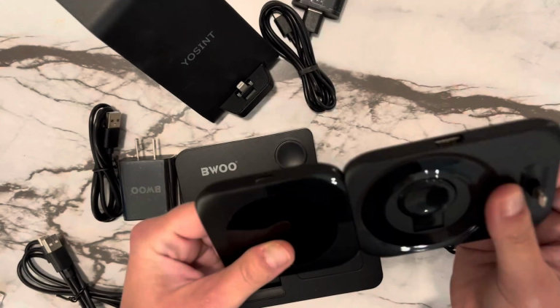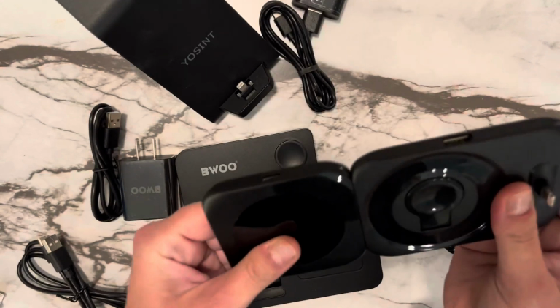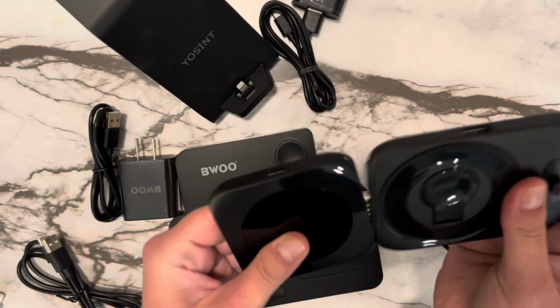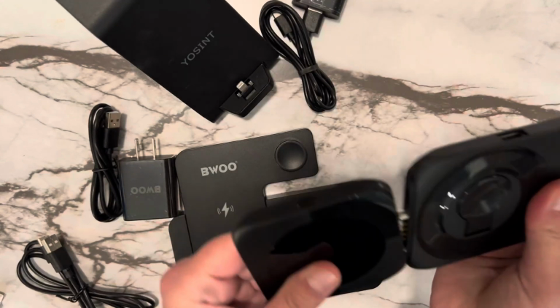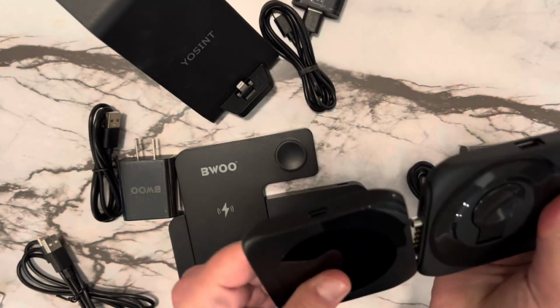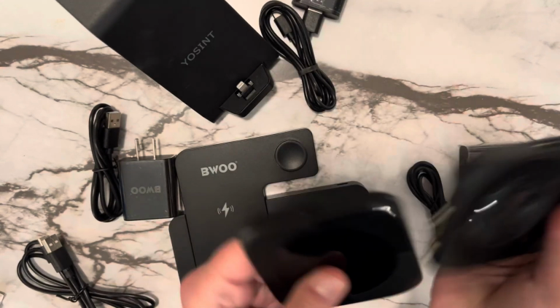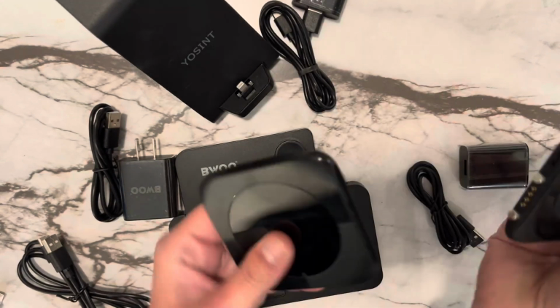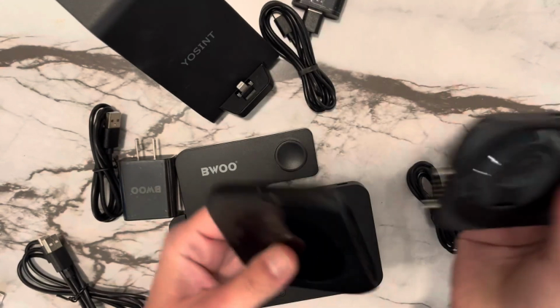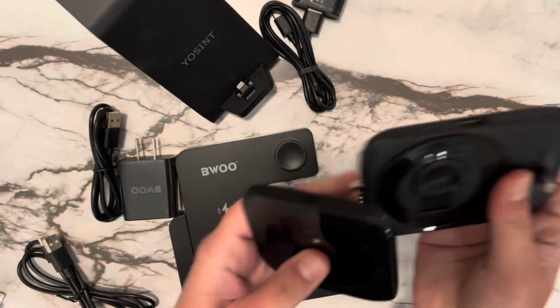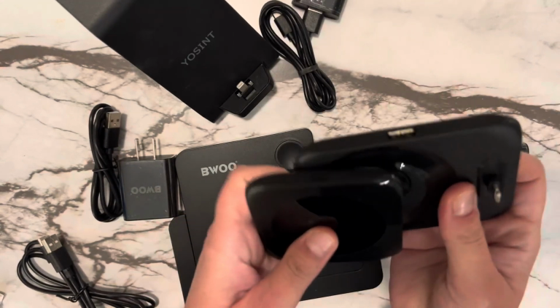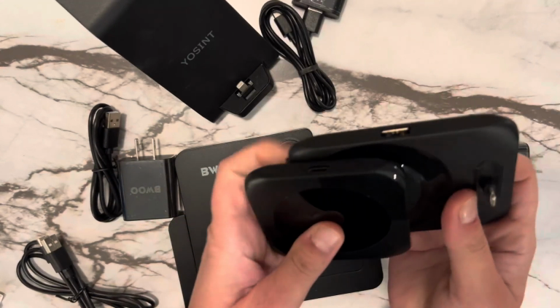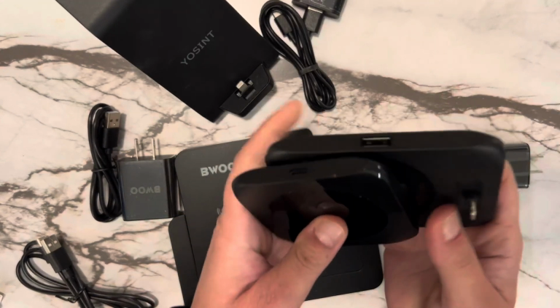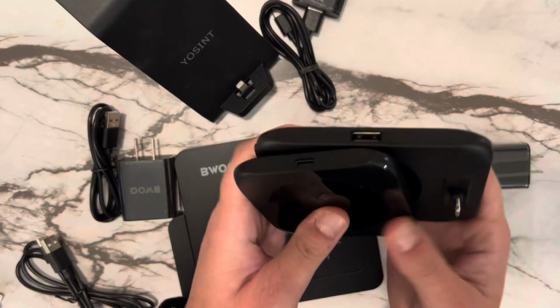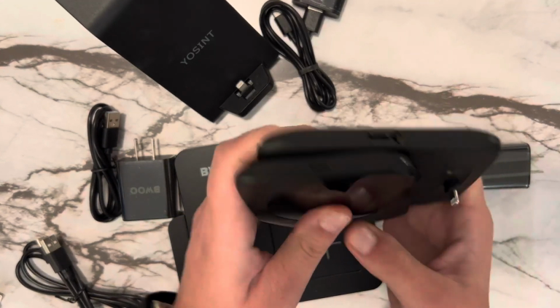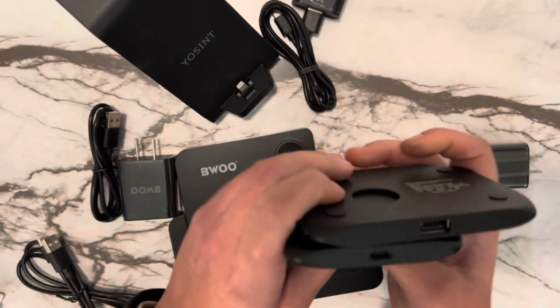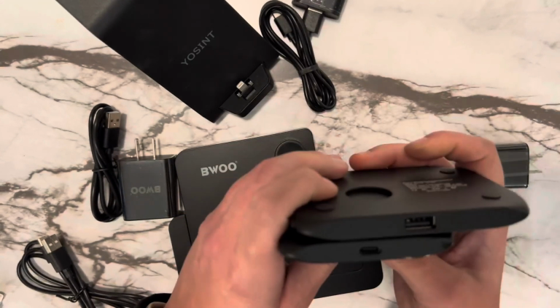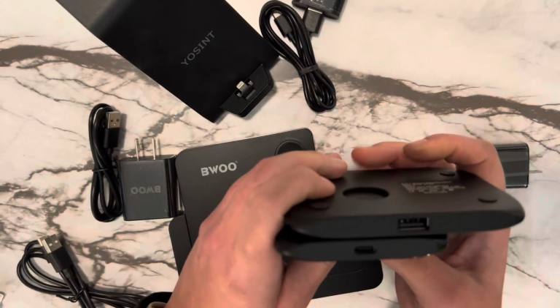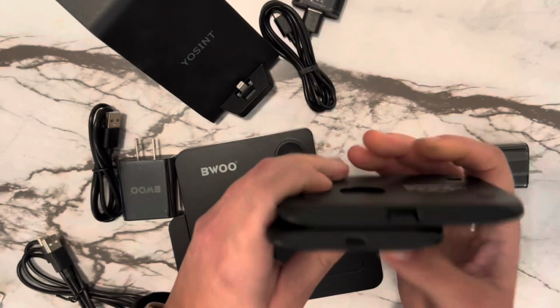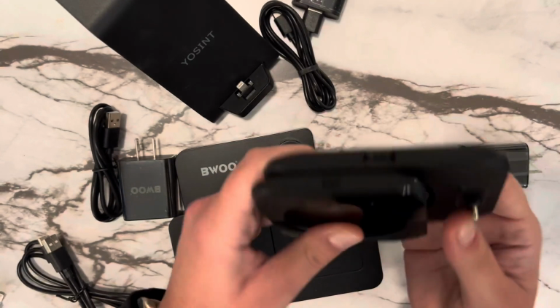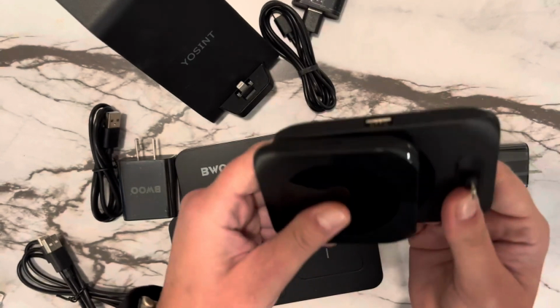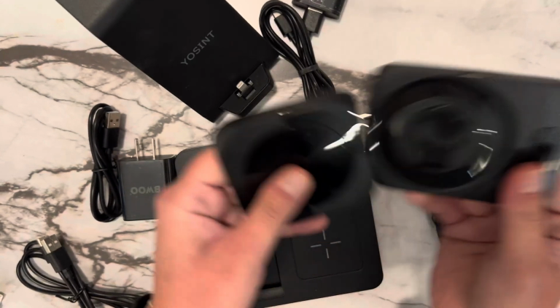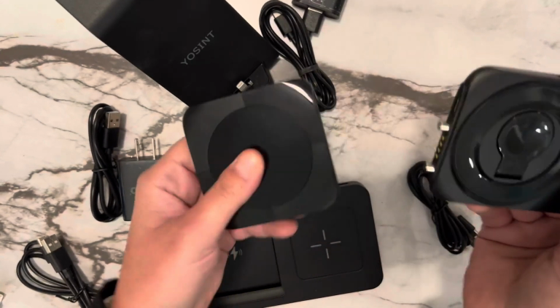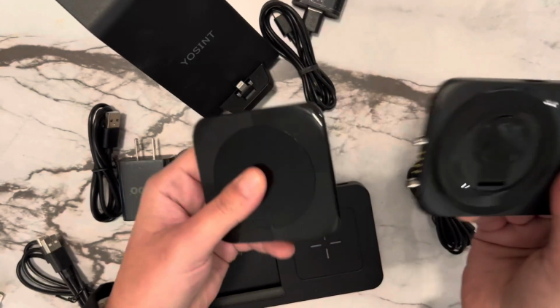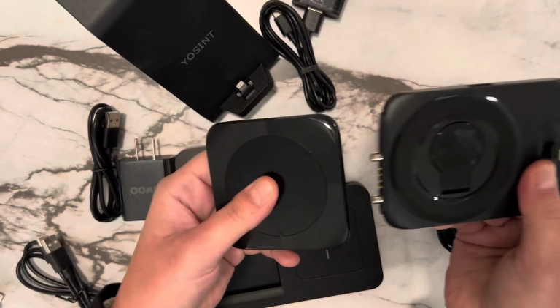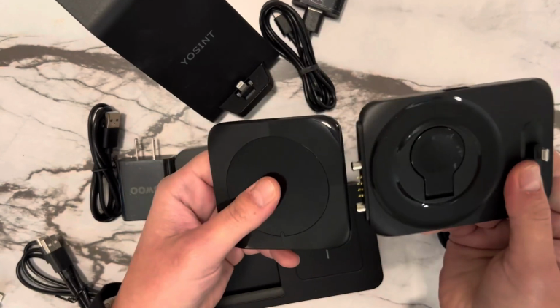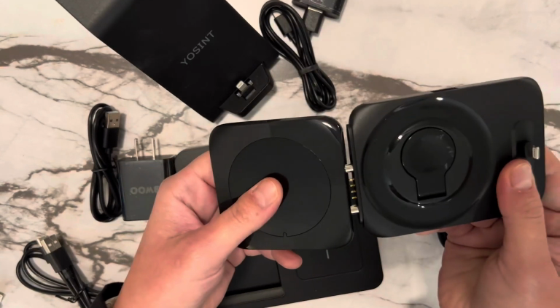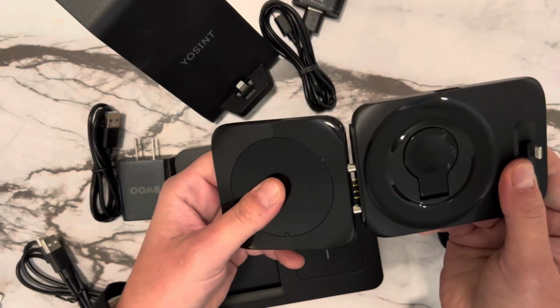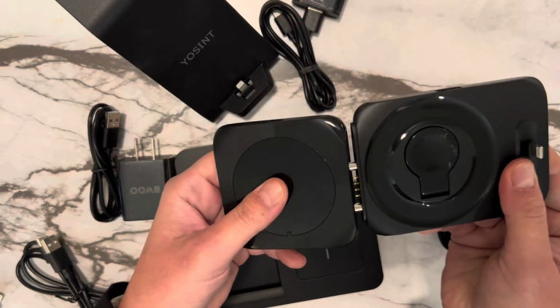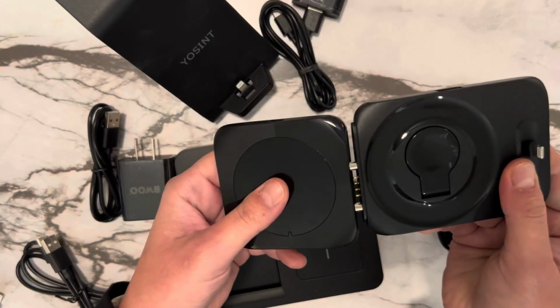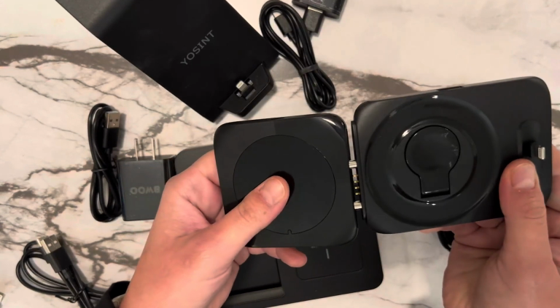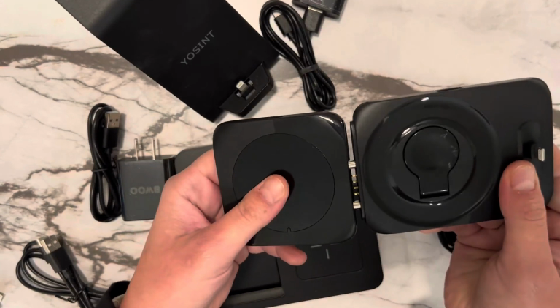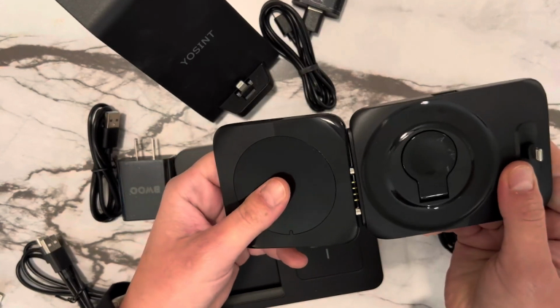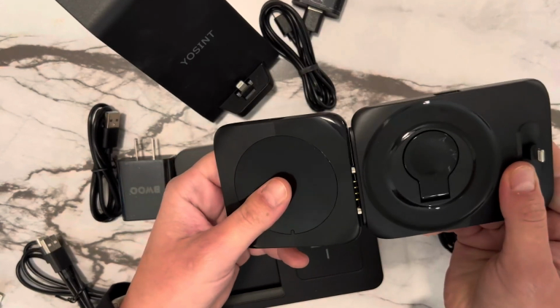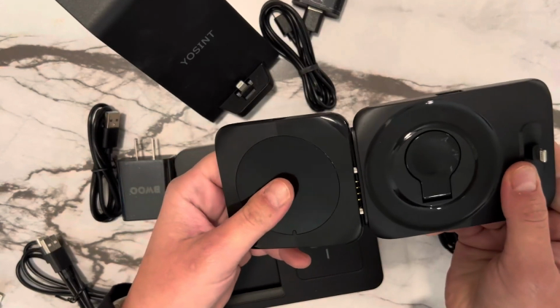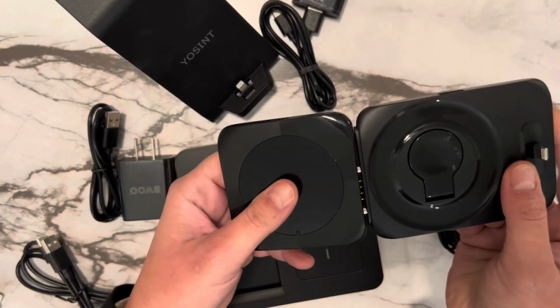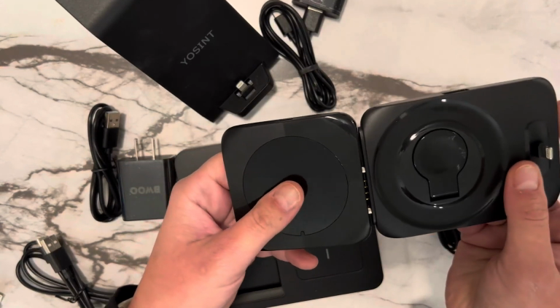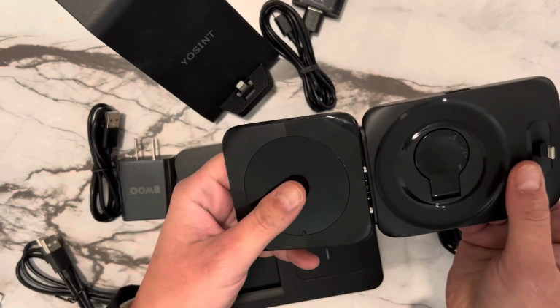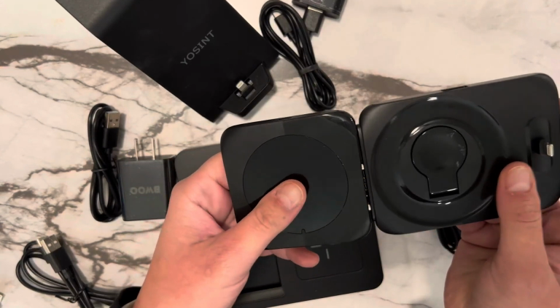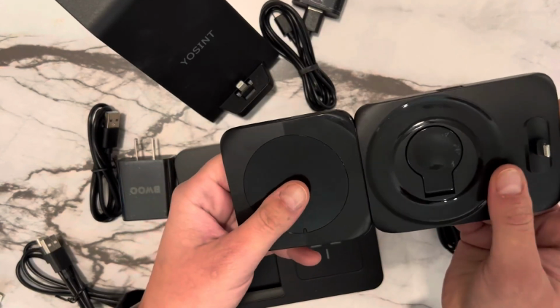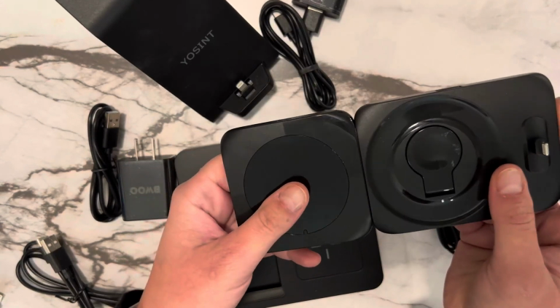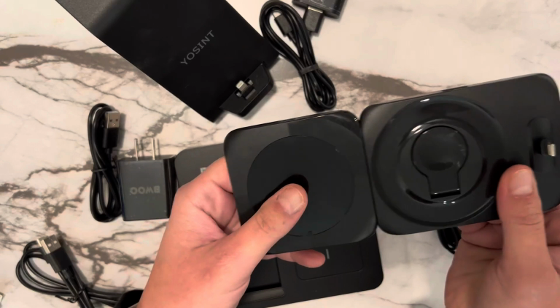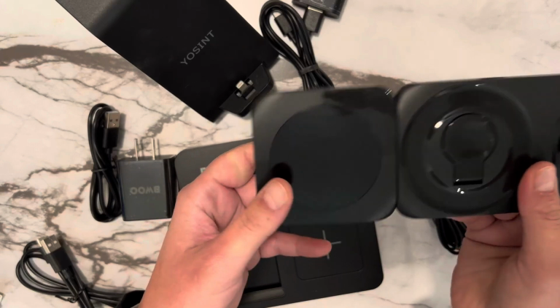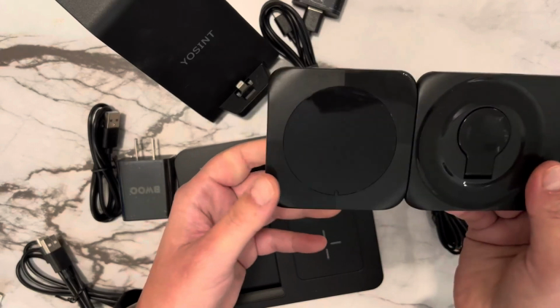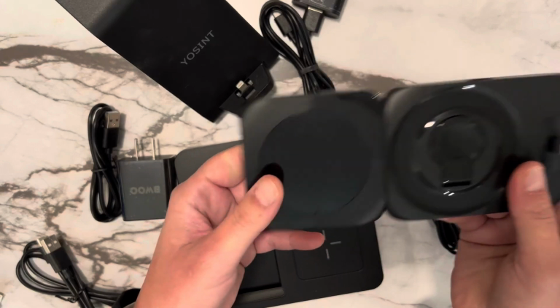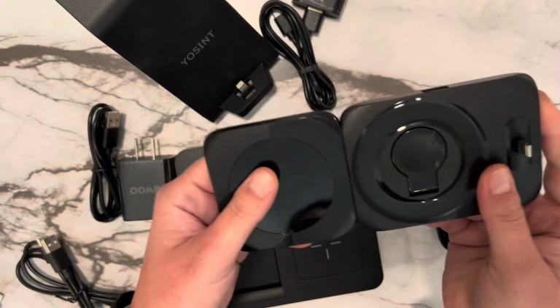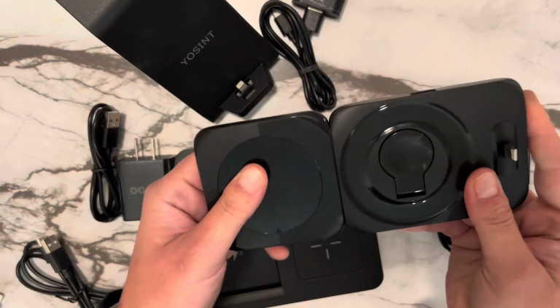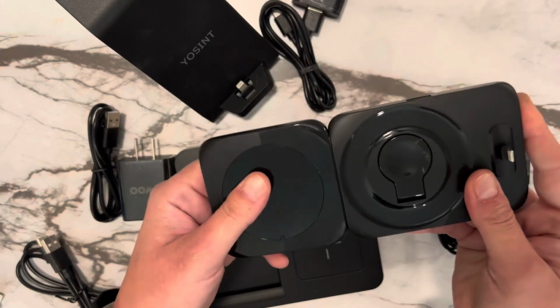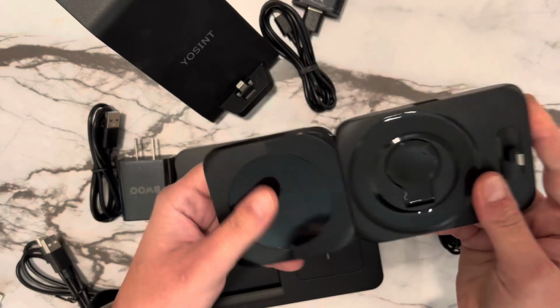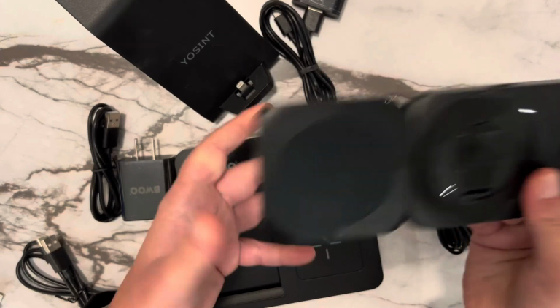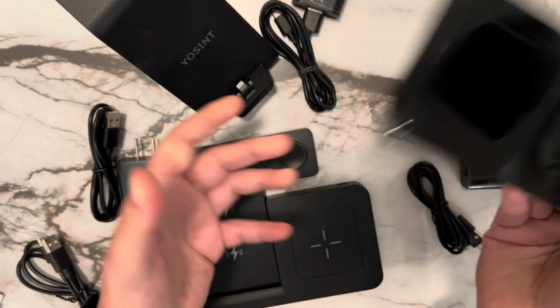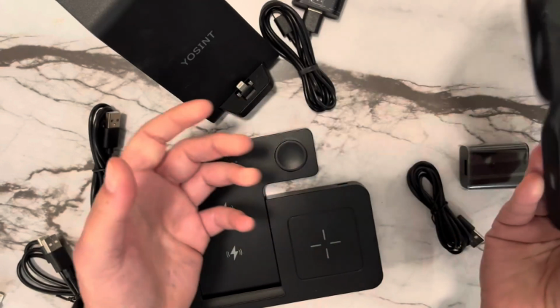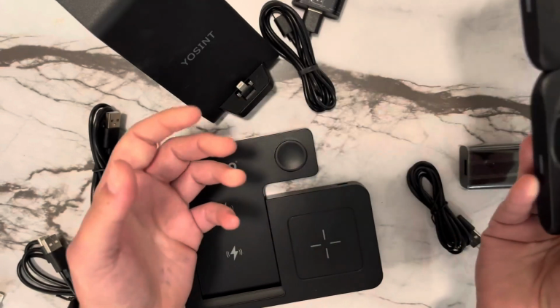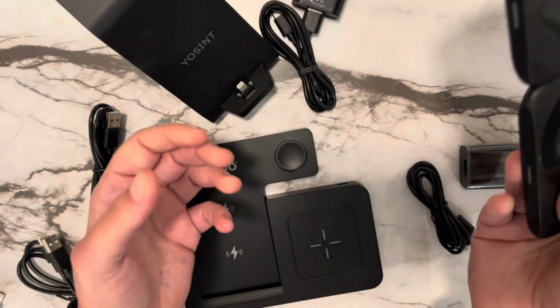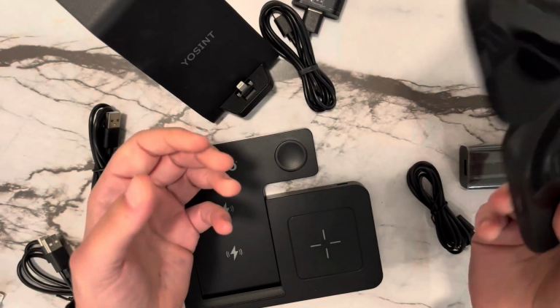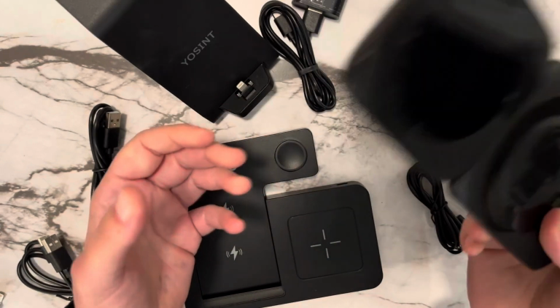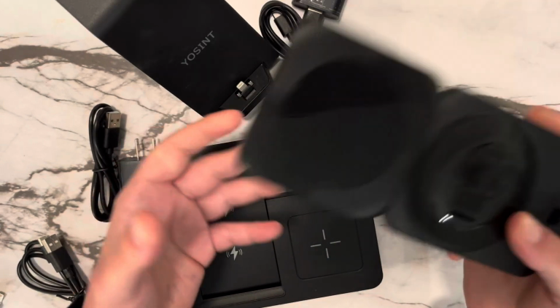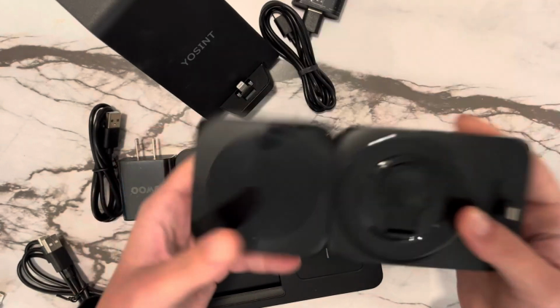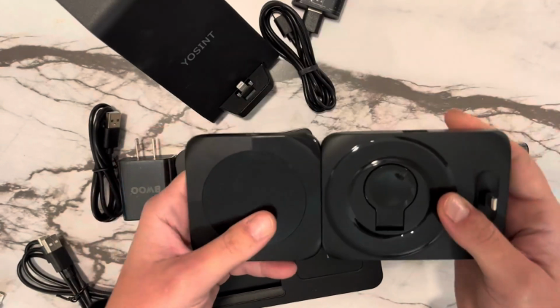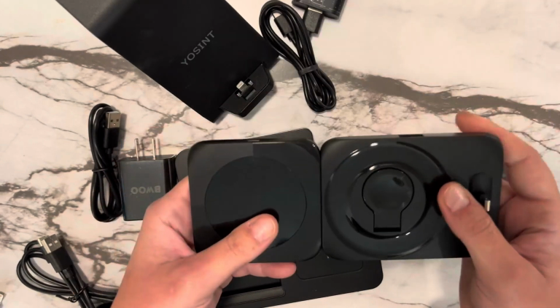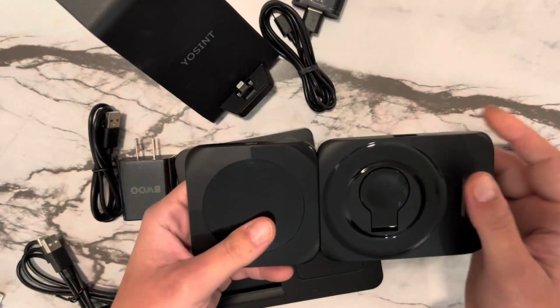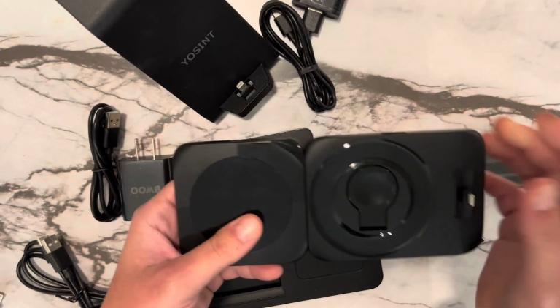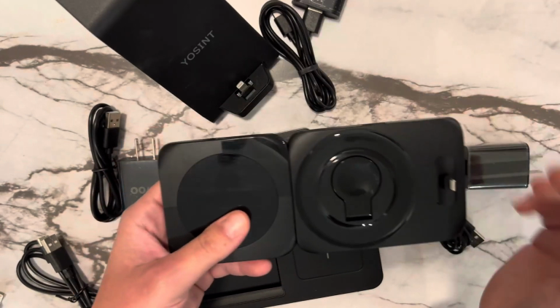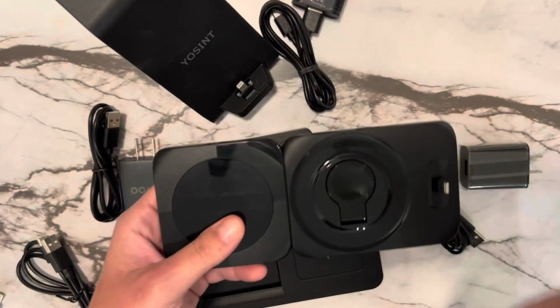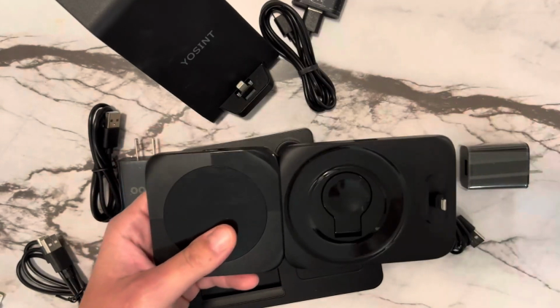Super thin profile for traveling. These are three great 3-in-1 options.